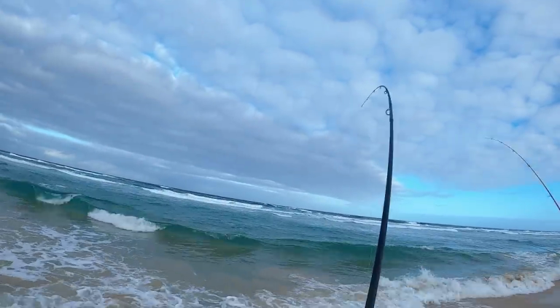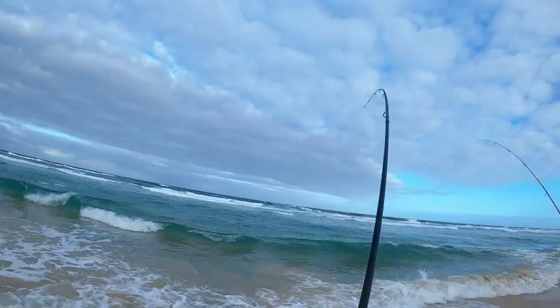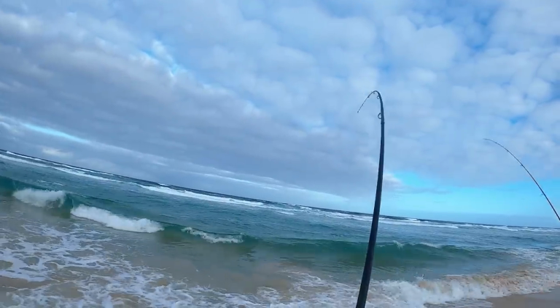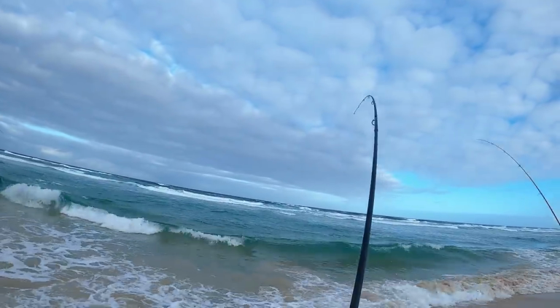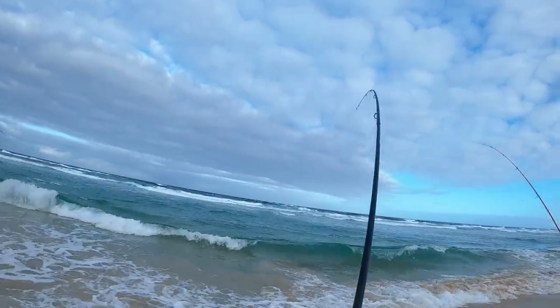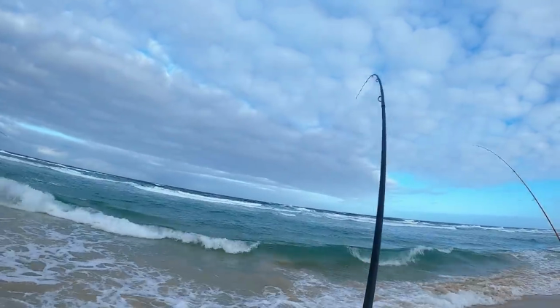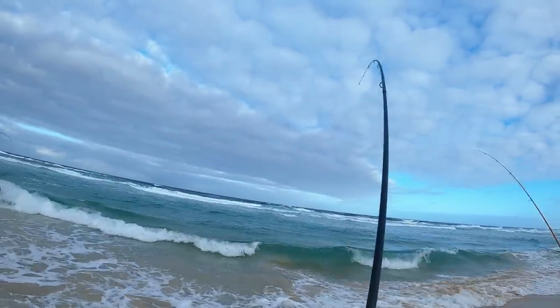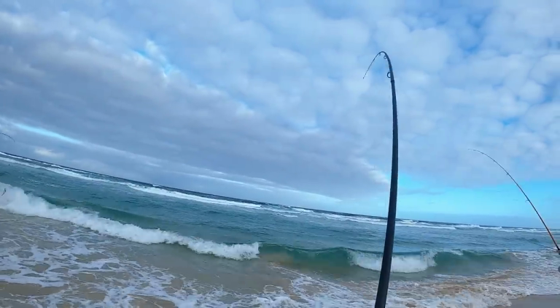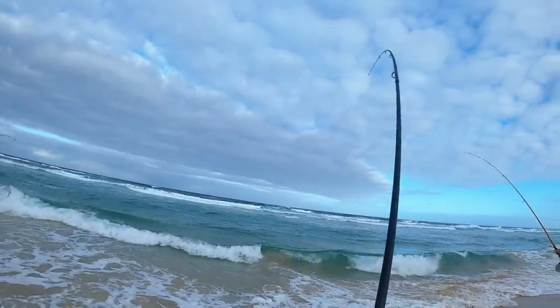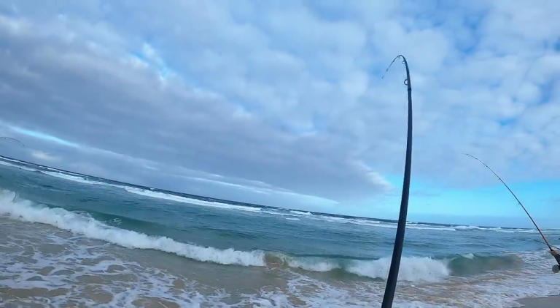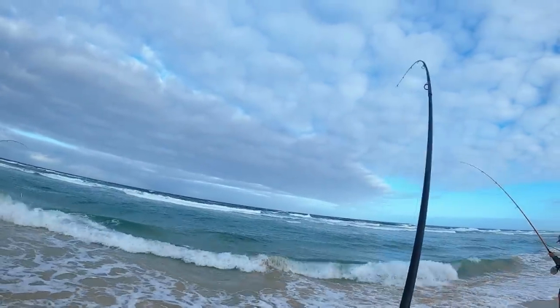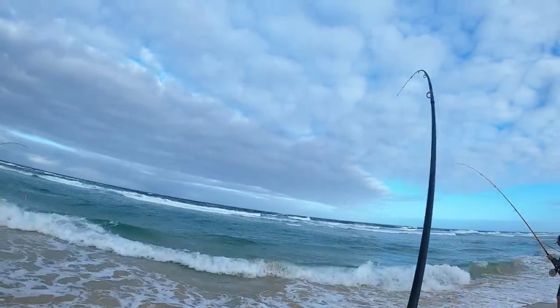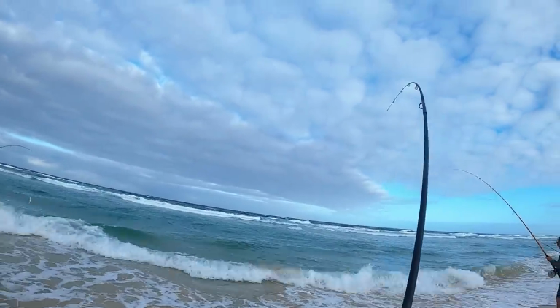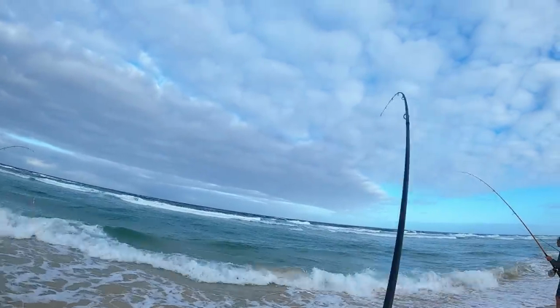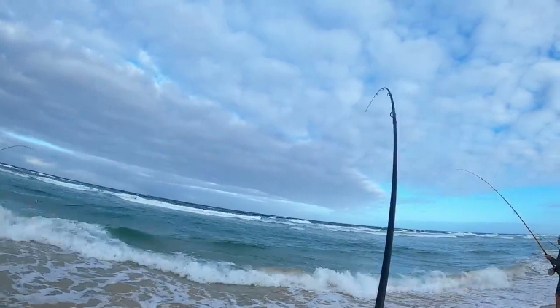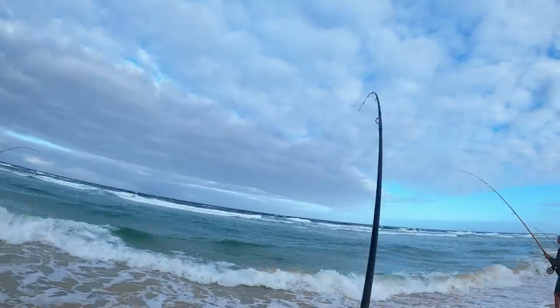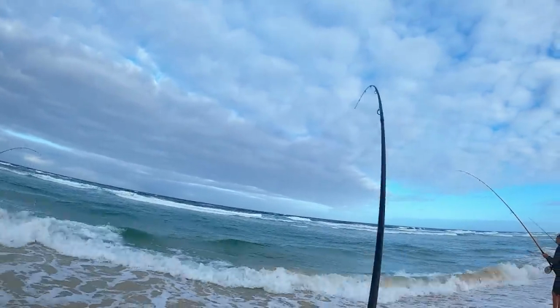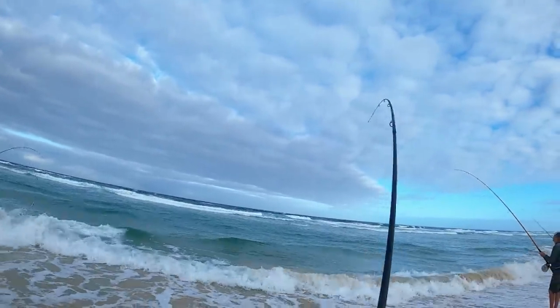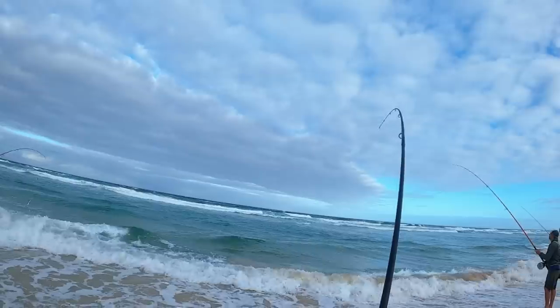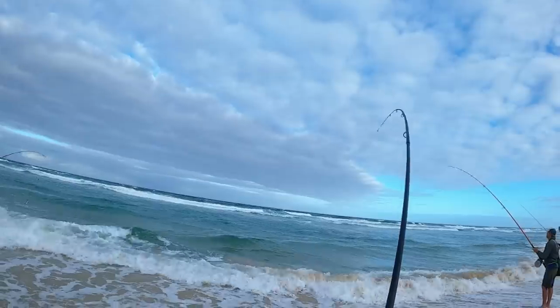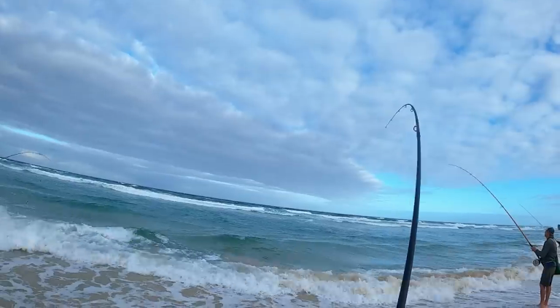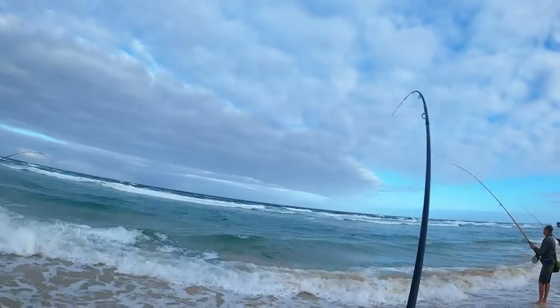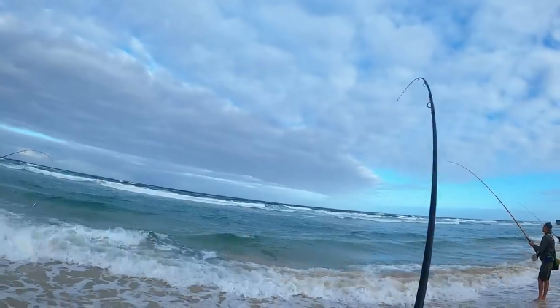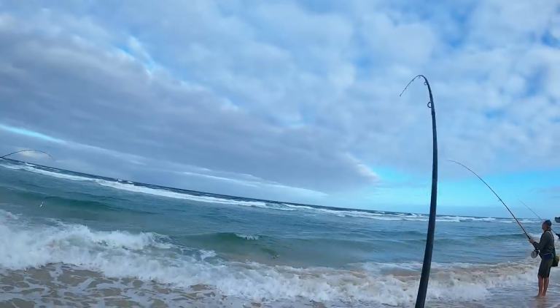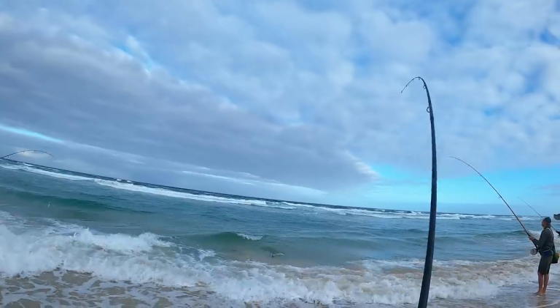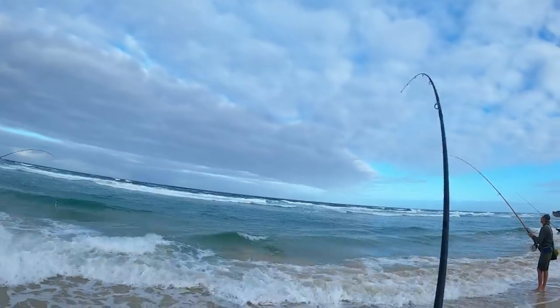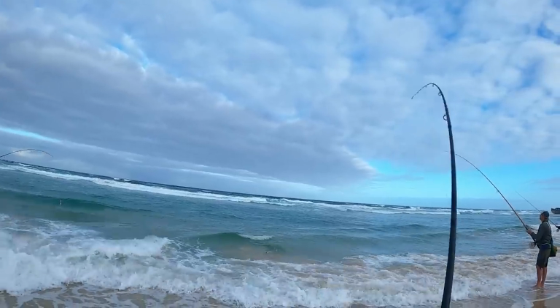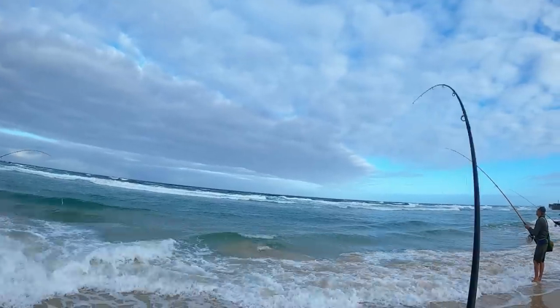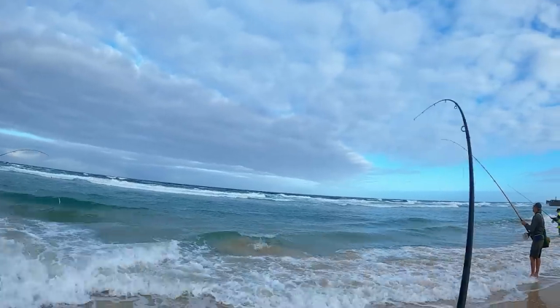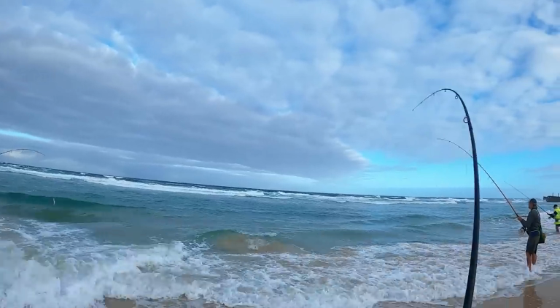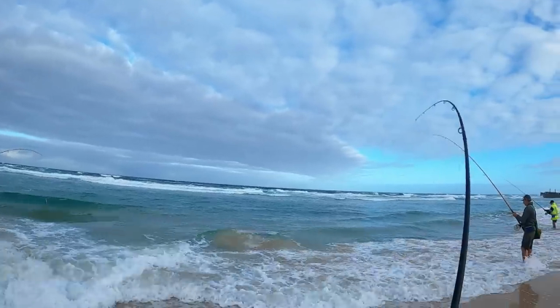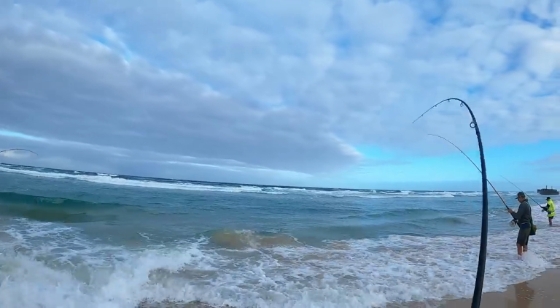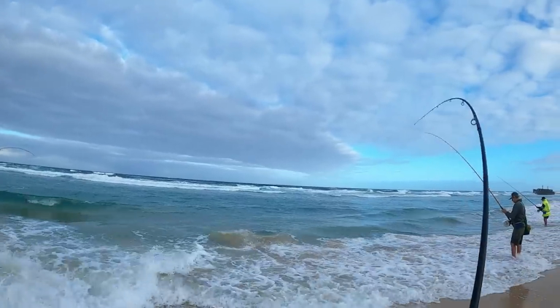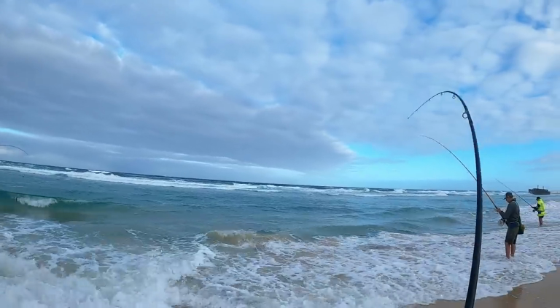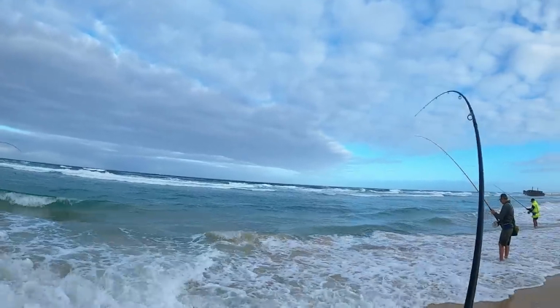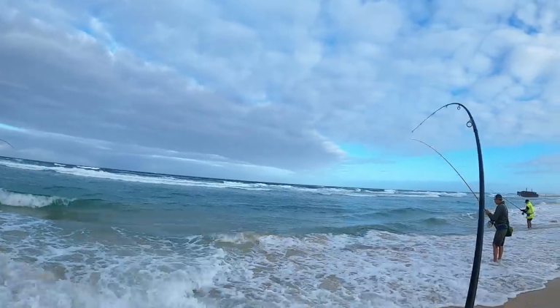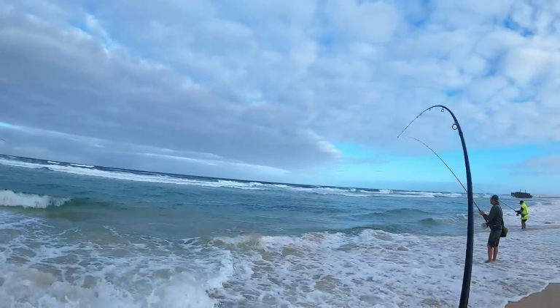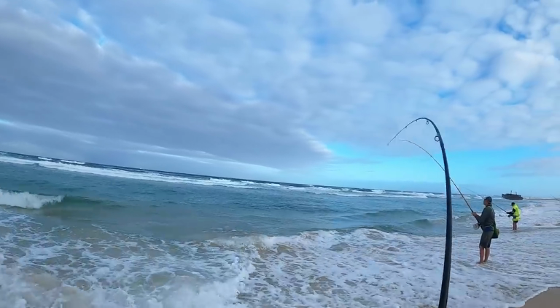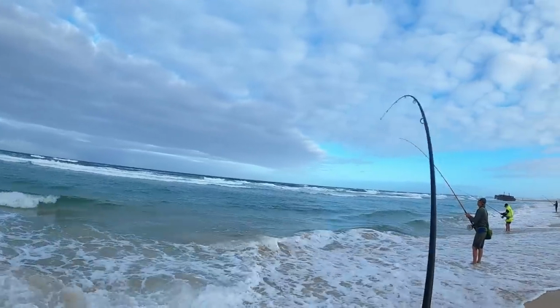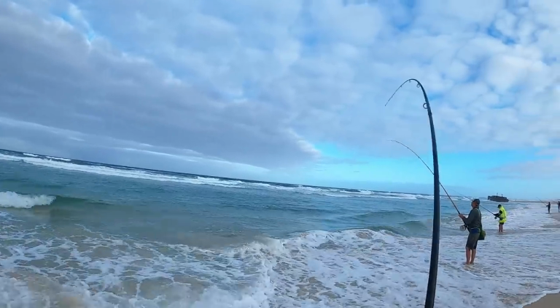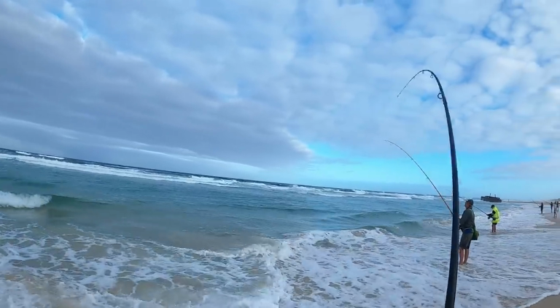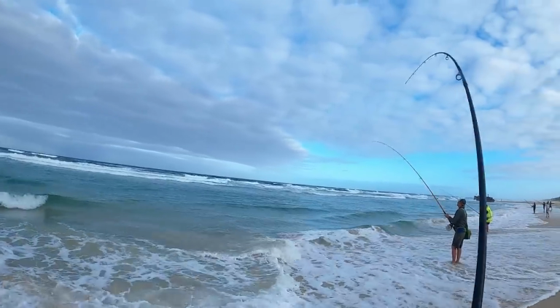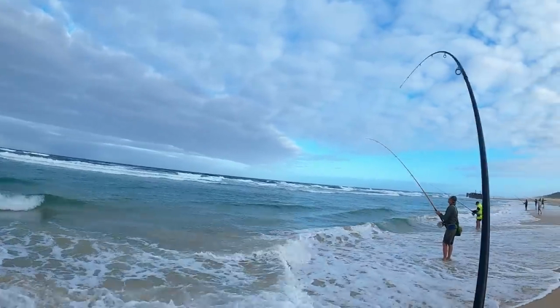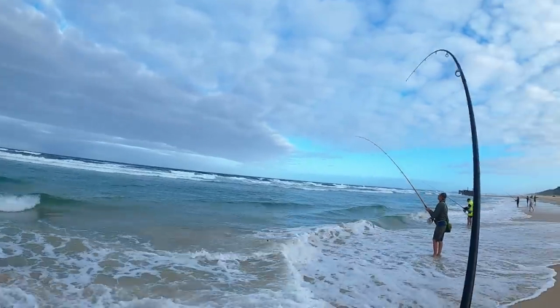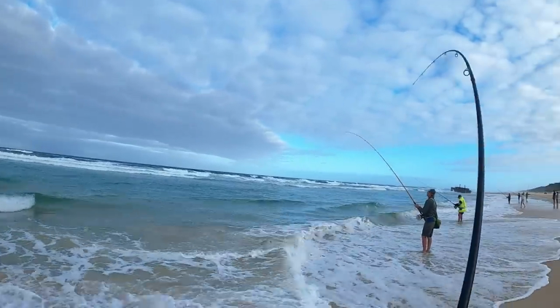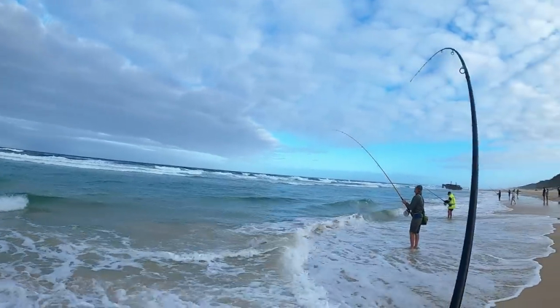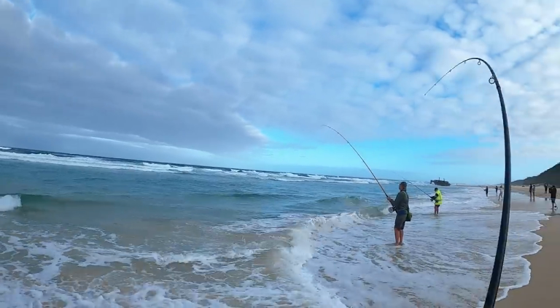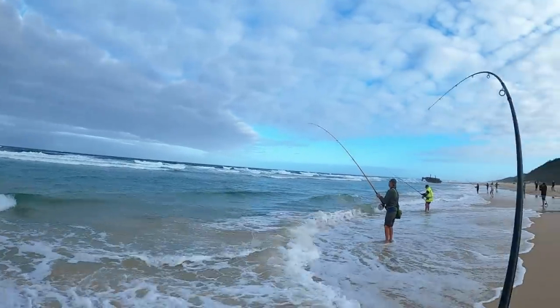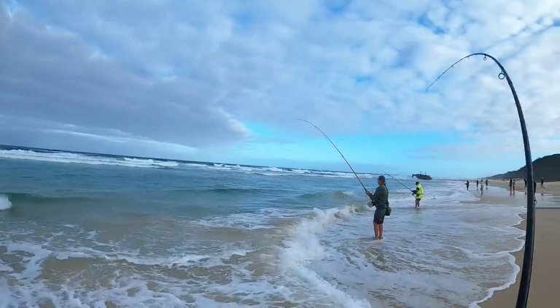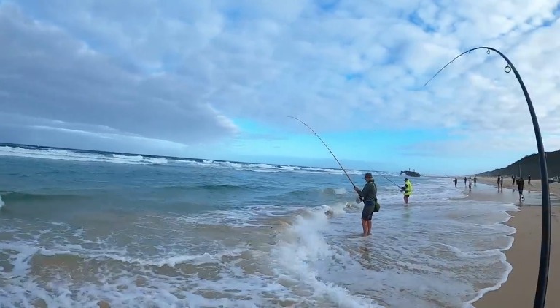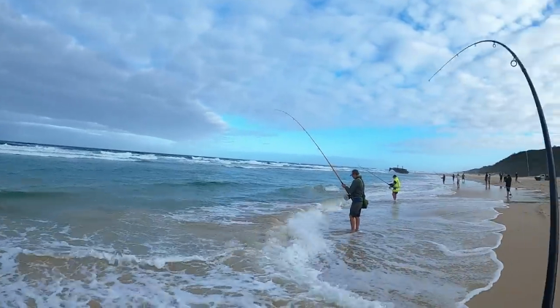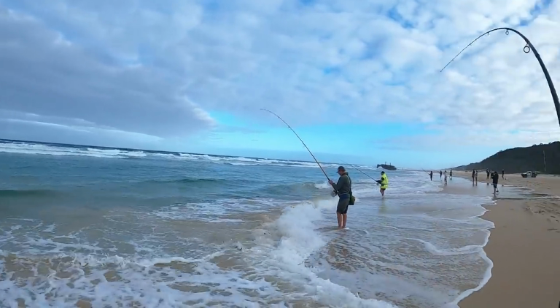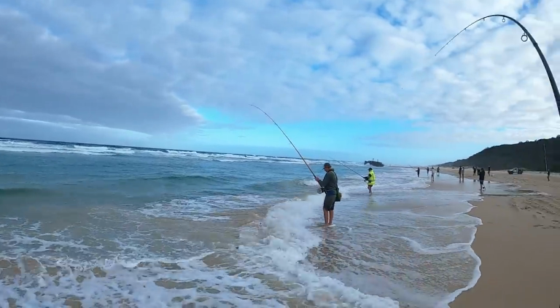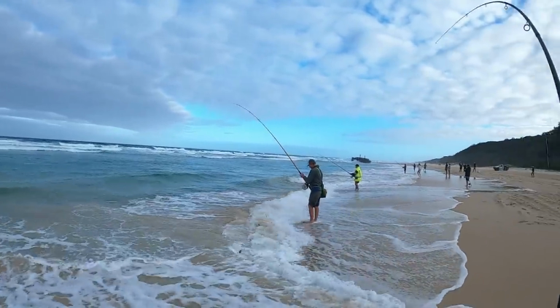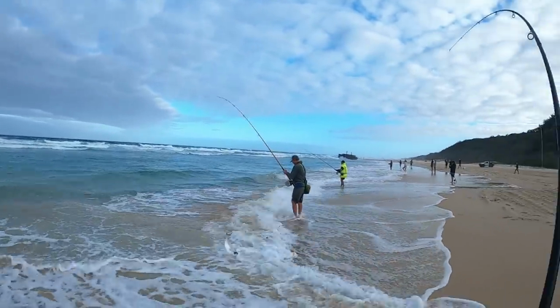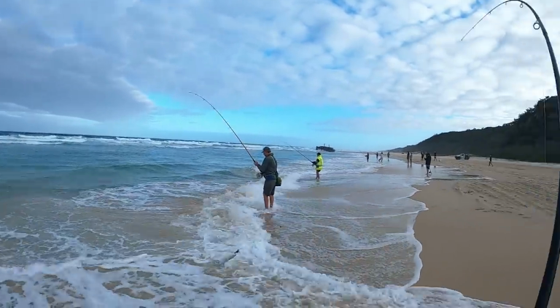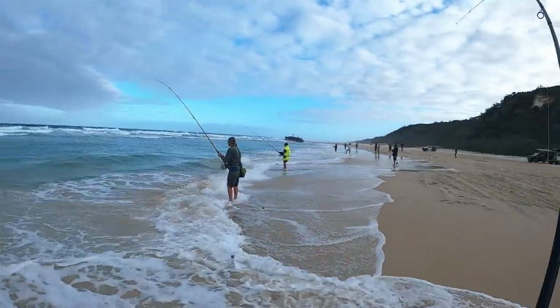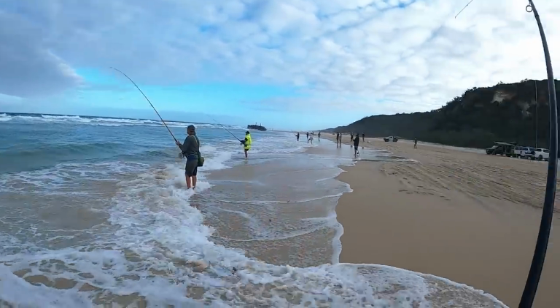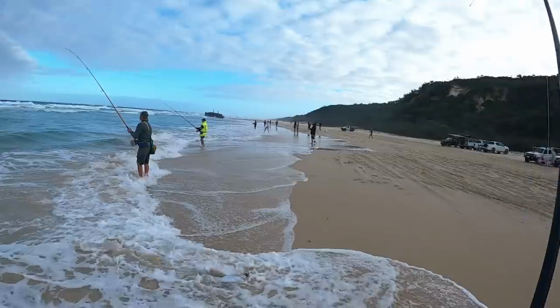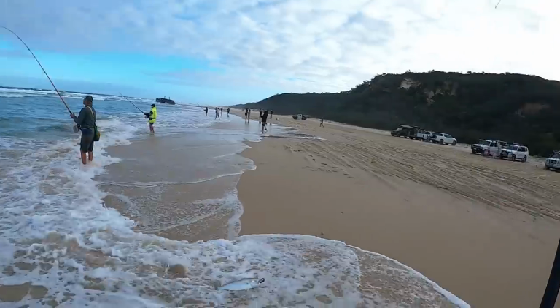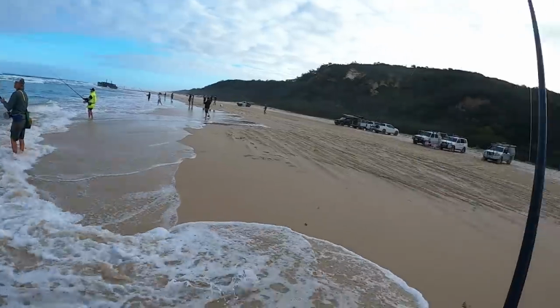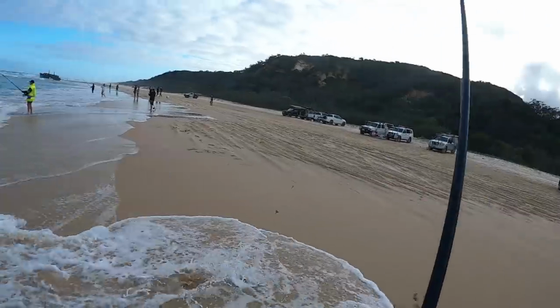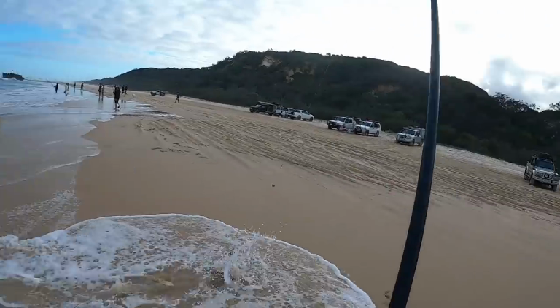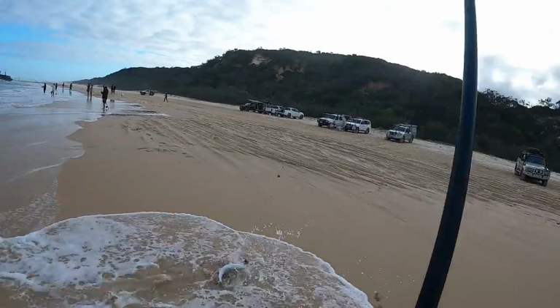There he is in the waves — he's a better fish, a lot better fish!